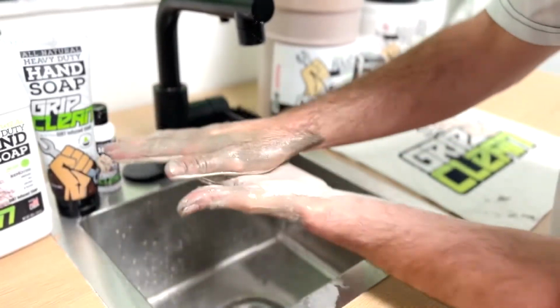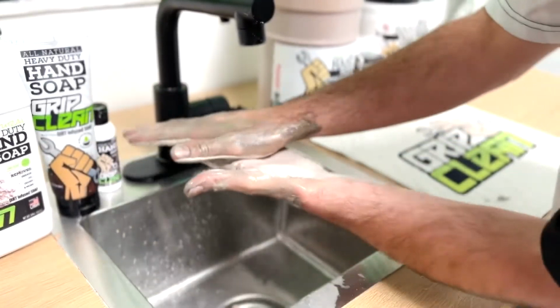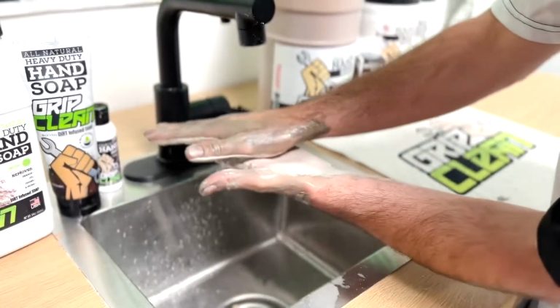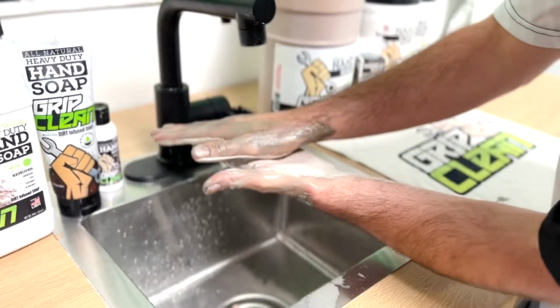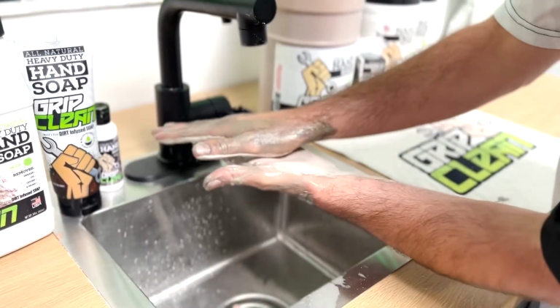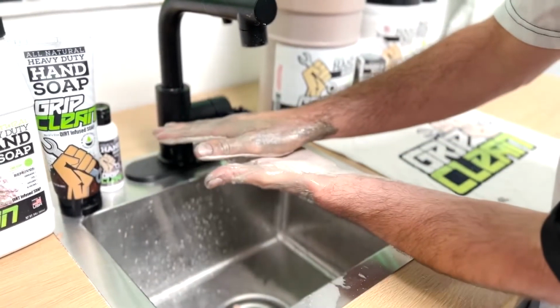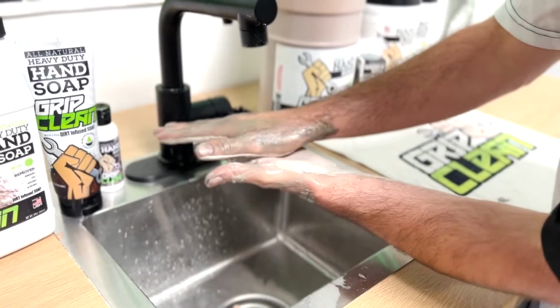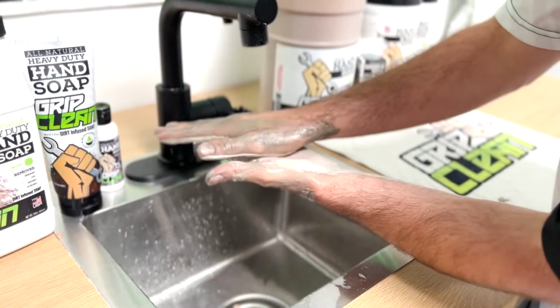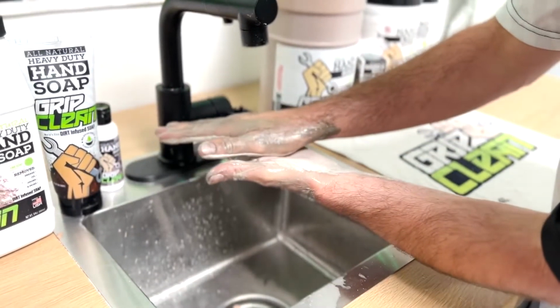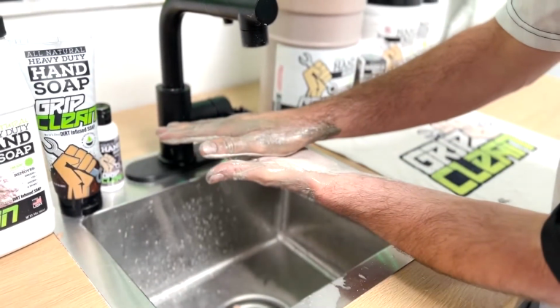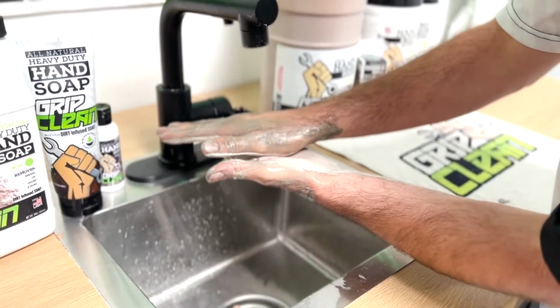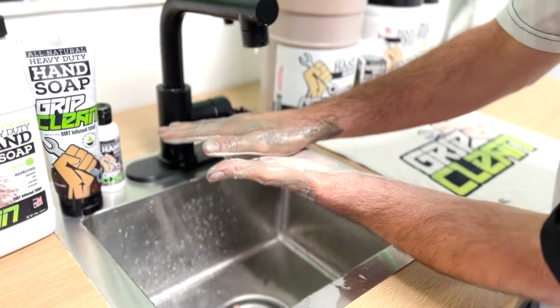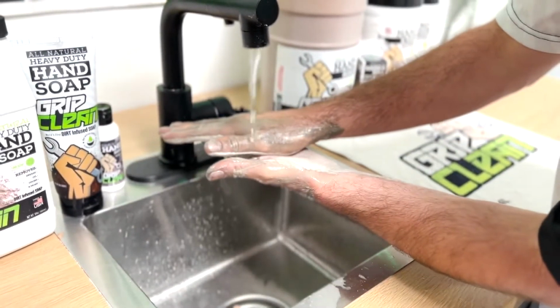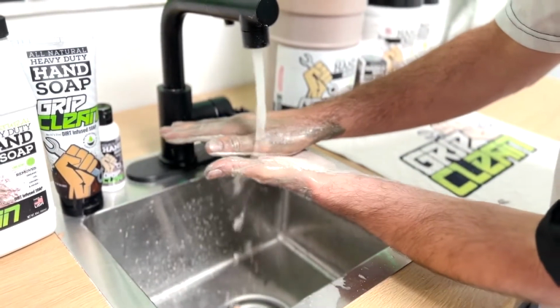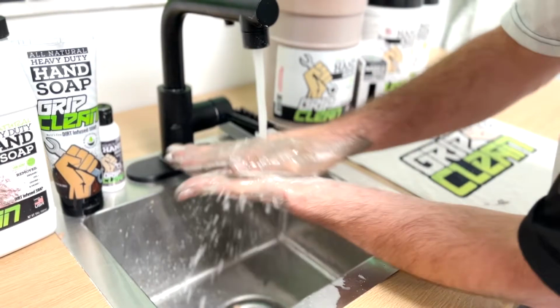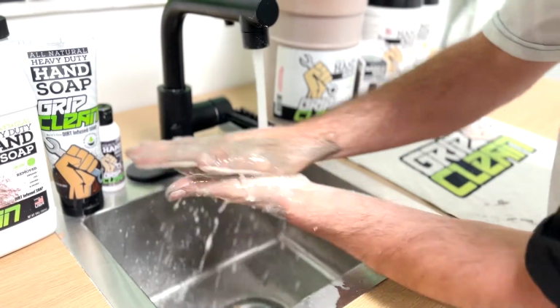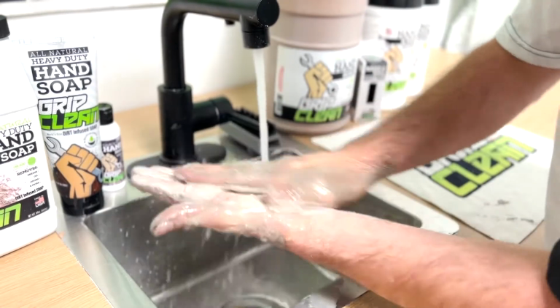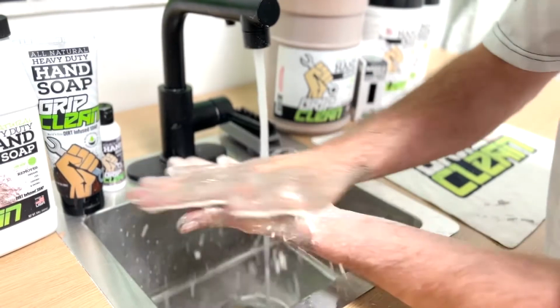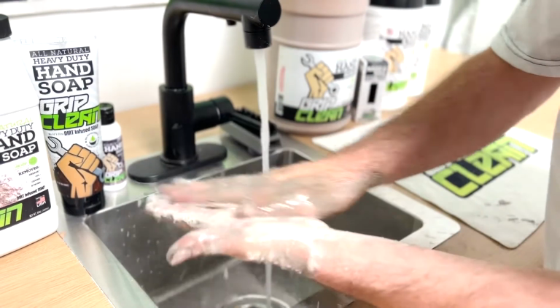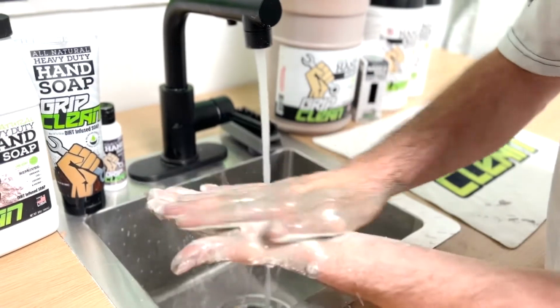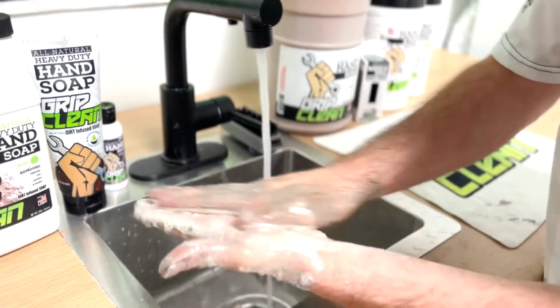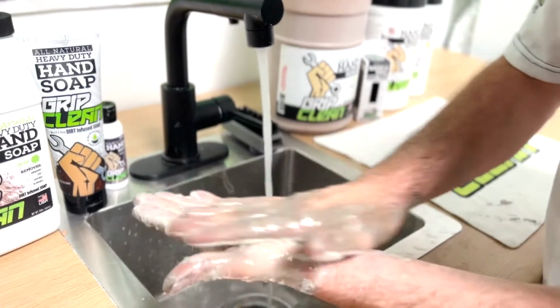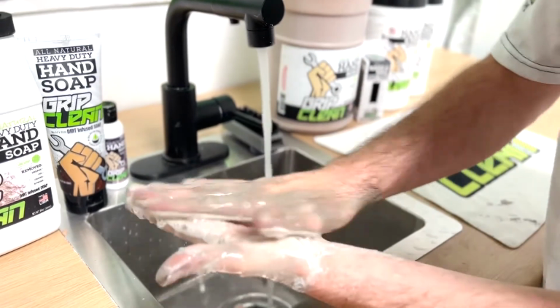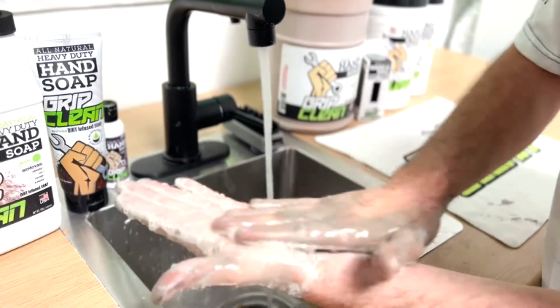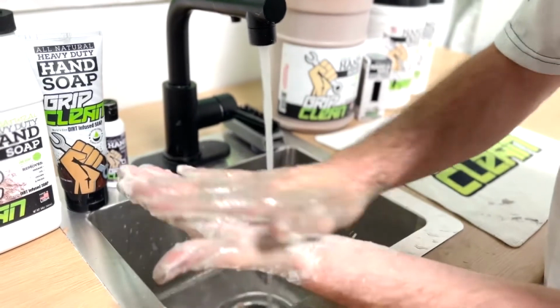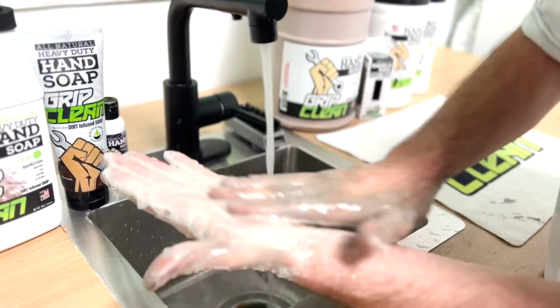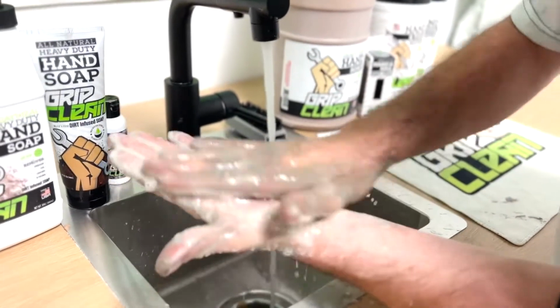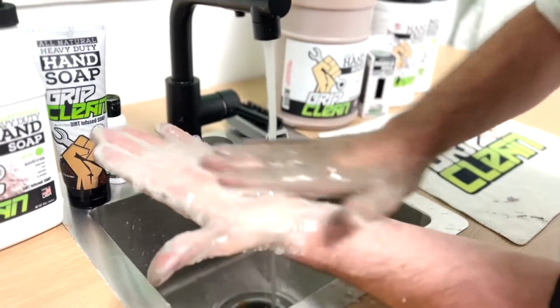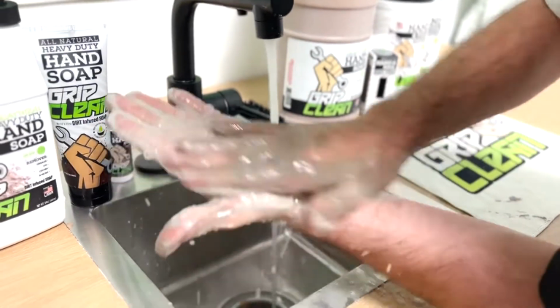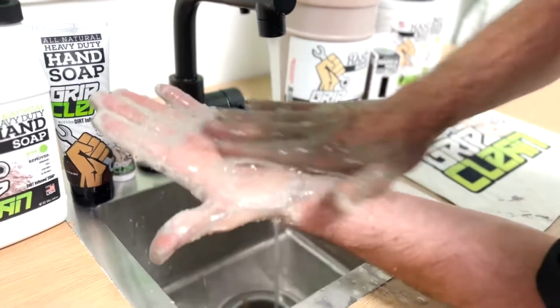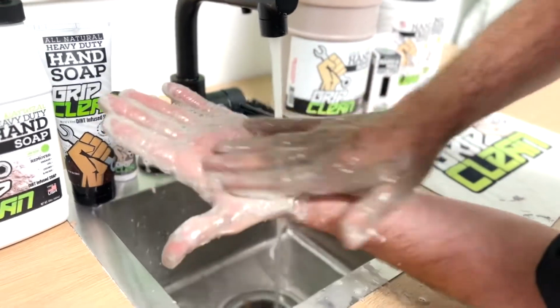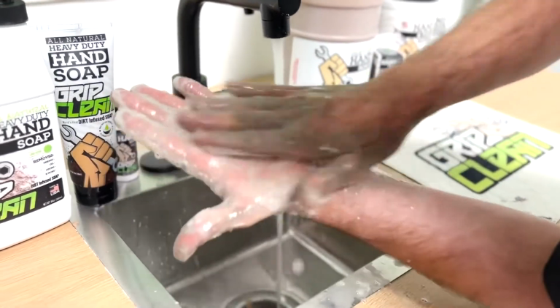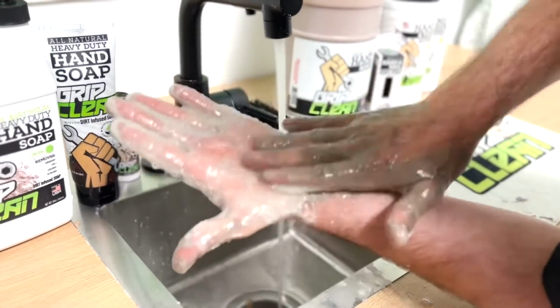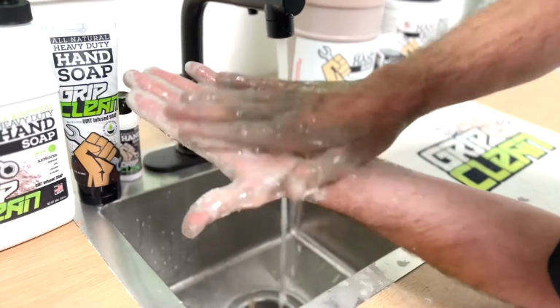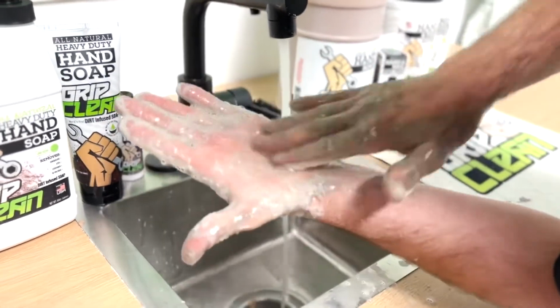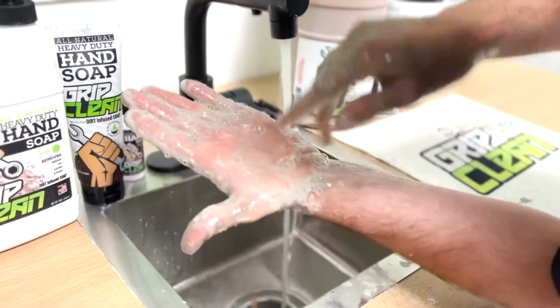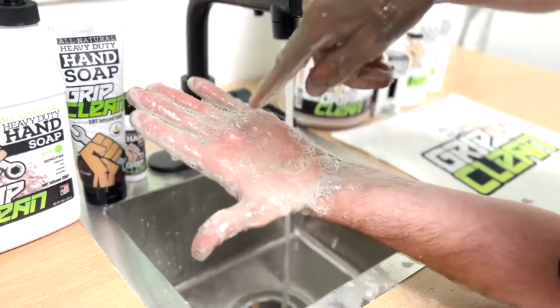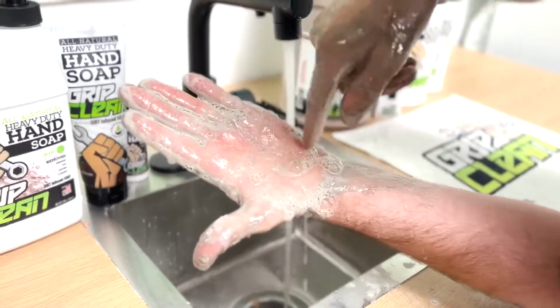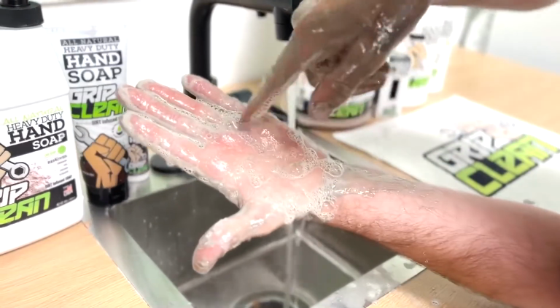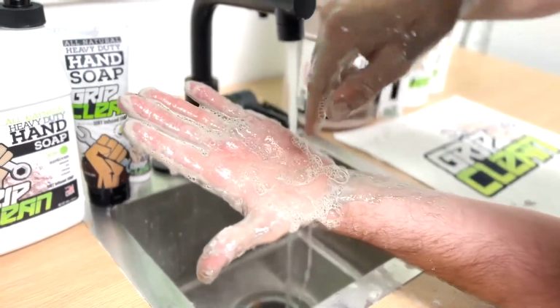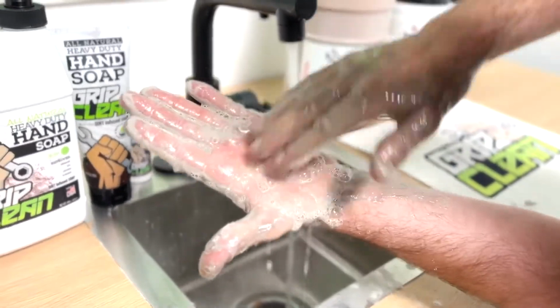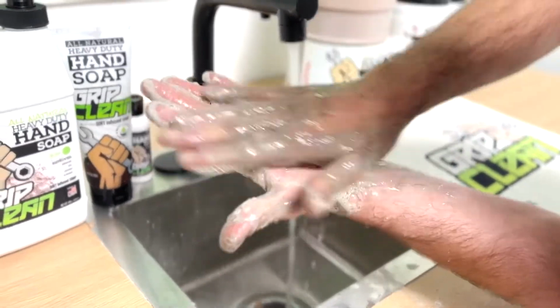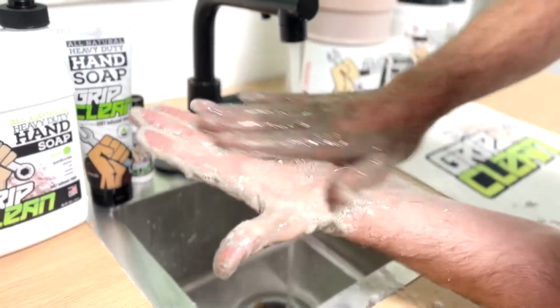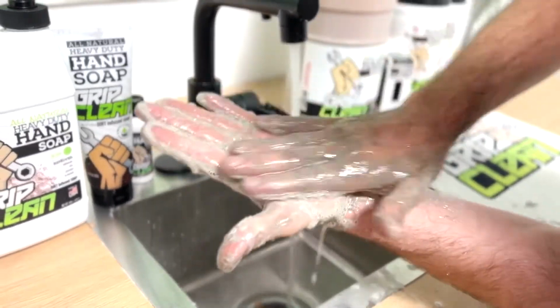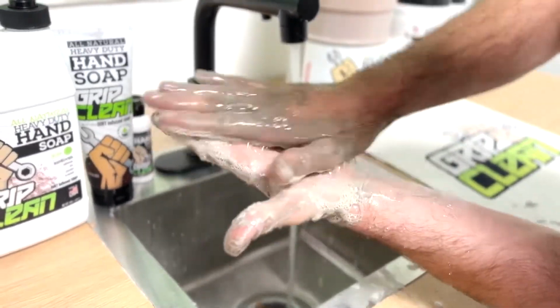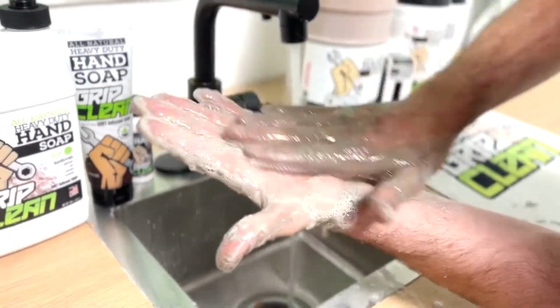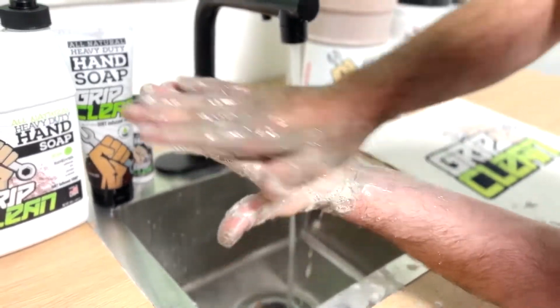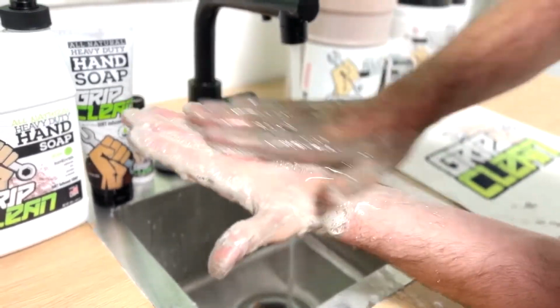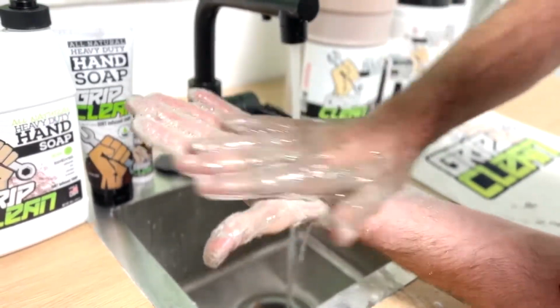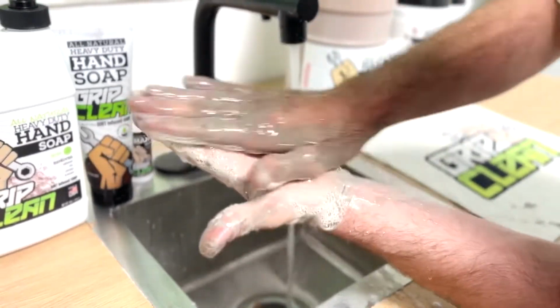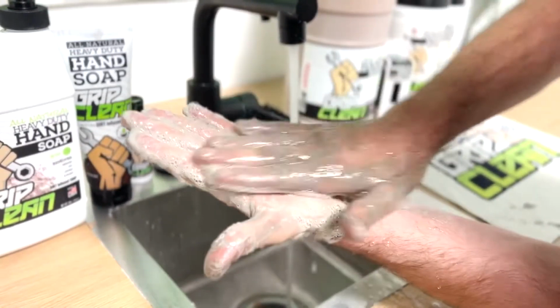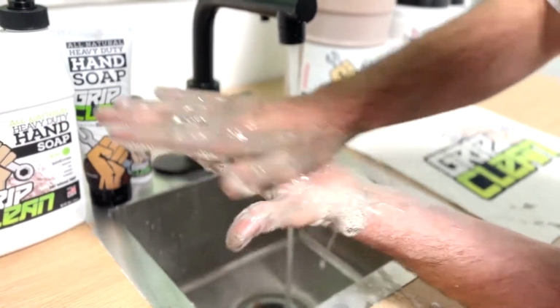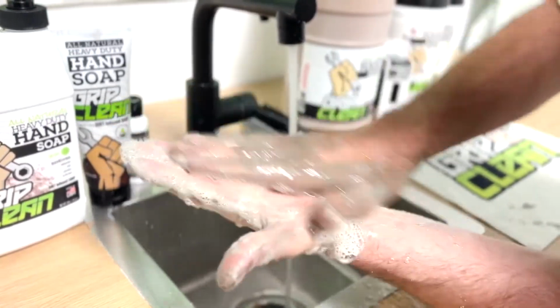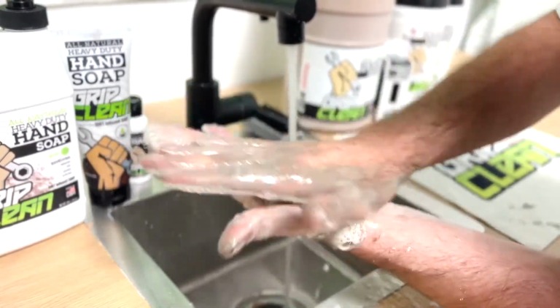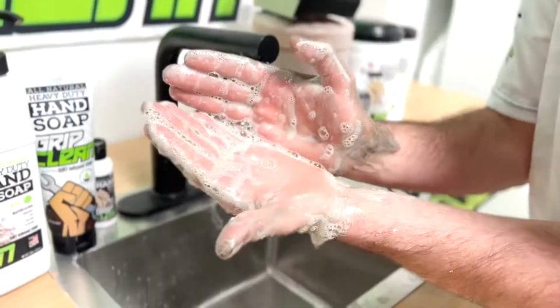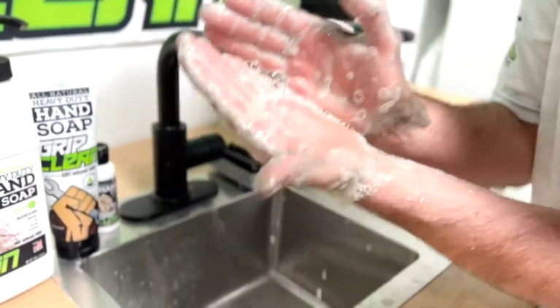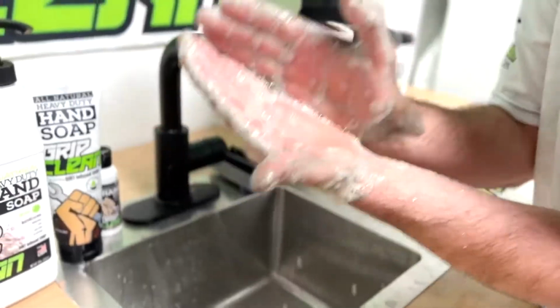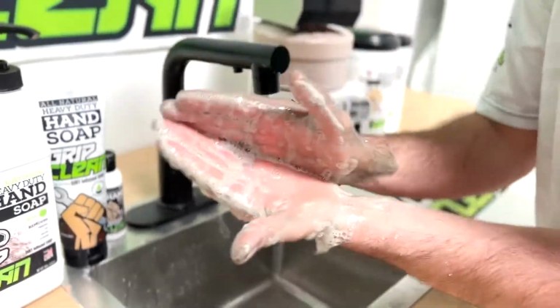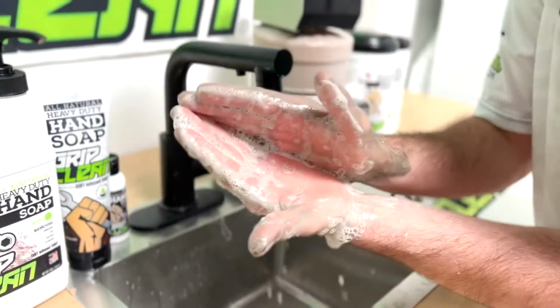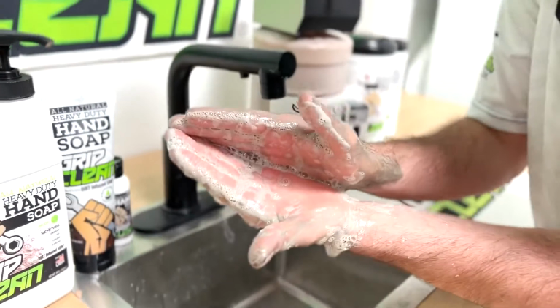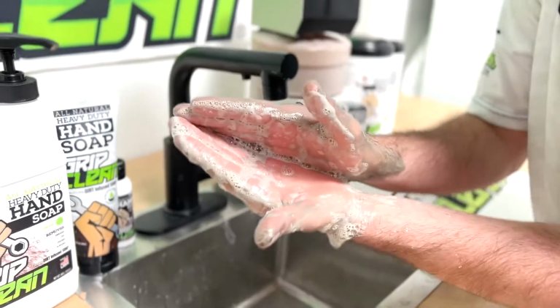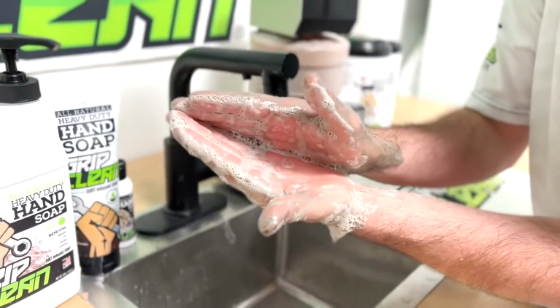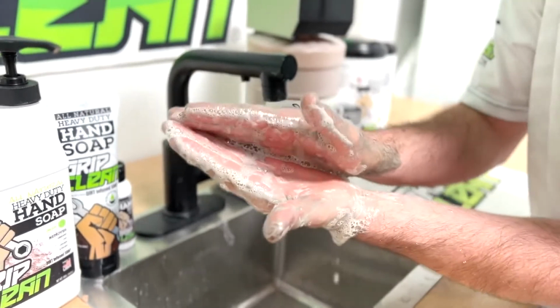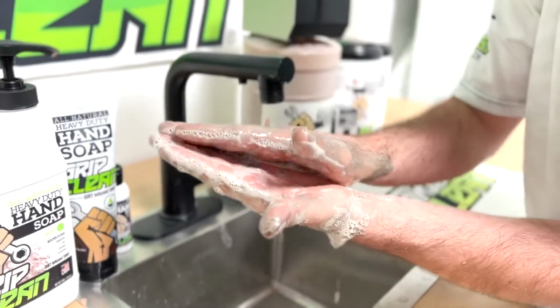Add a little bit more if you need to. Add a little bit more water as needed and you can see the lather start to build up. Now we can begin to work.